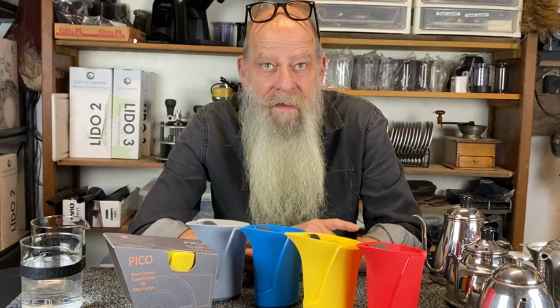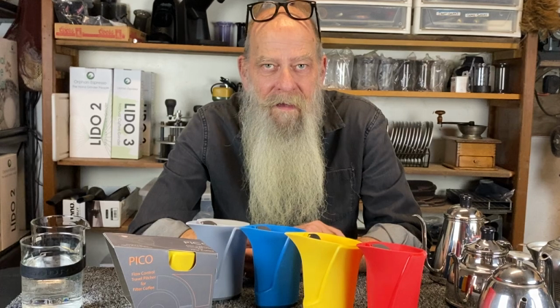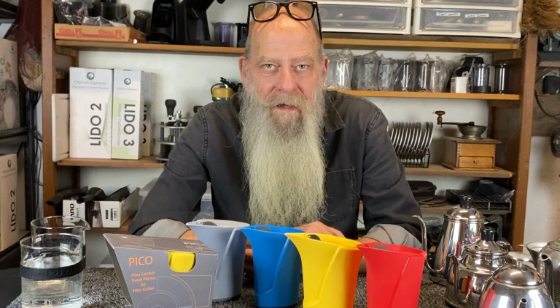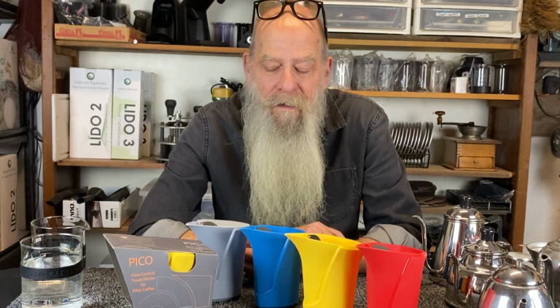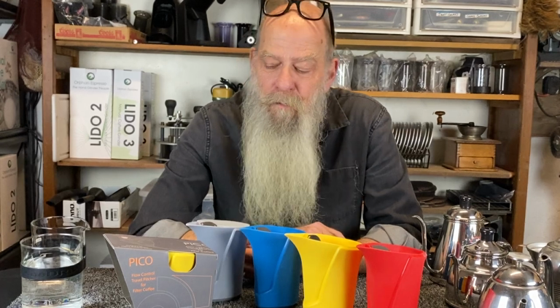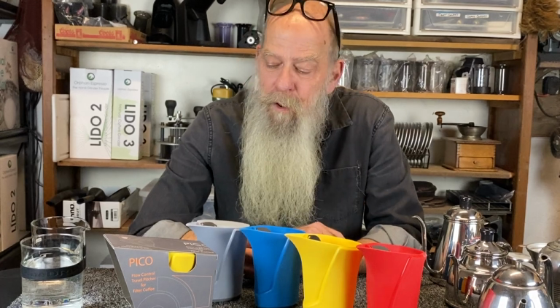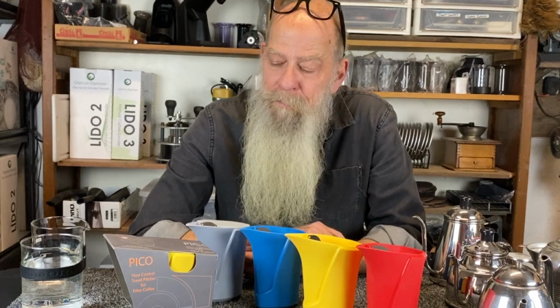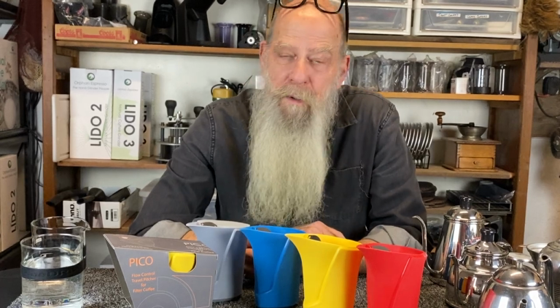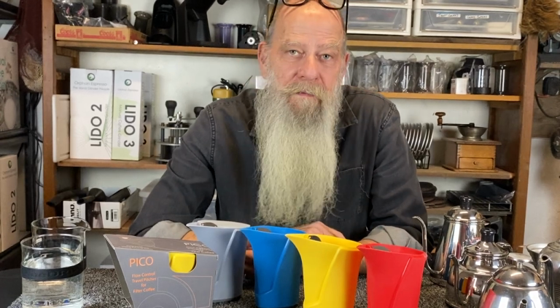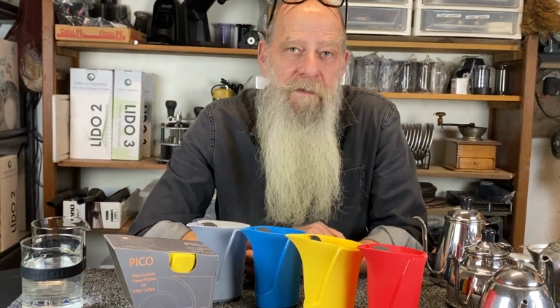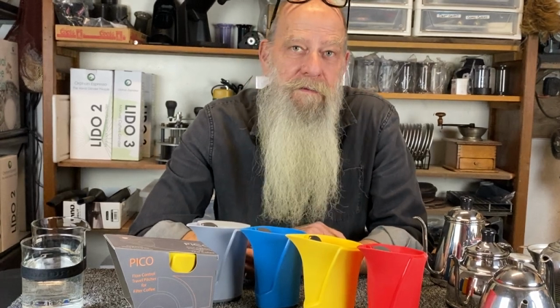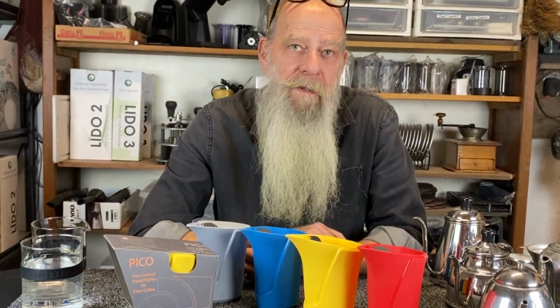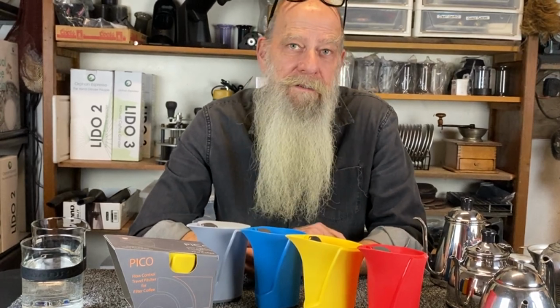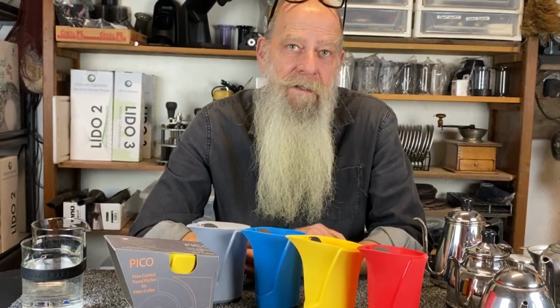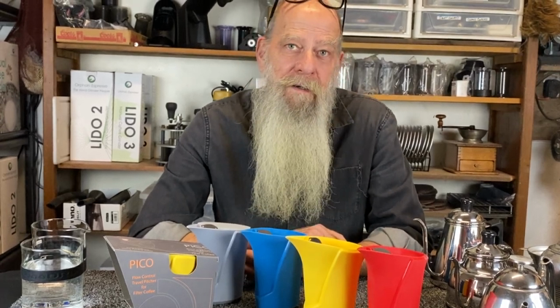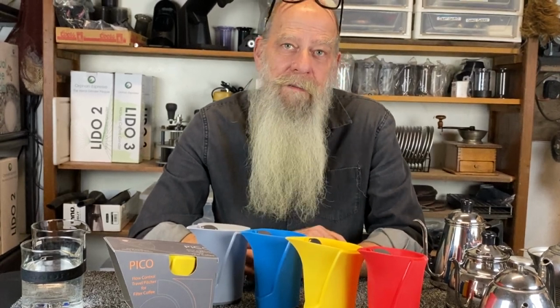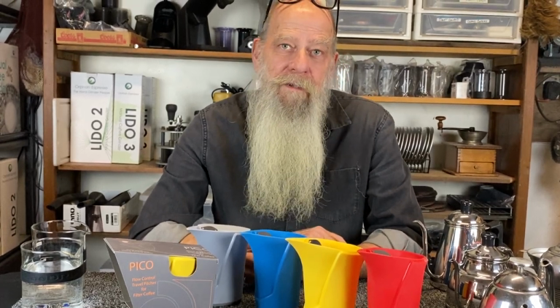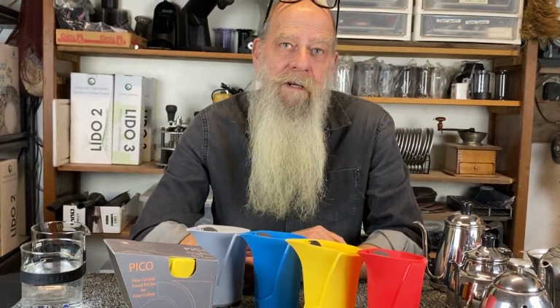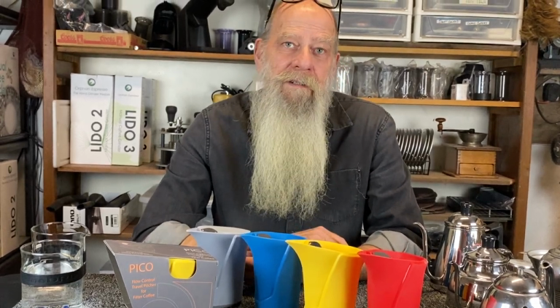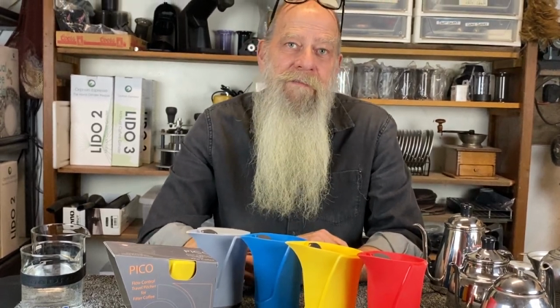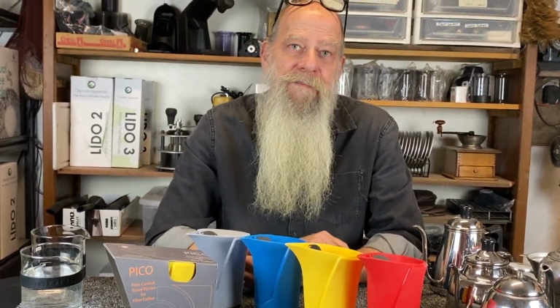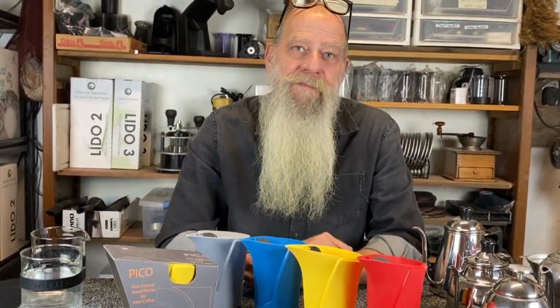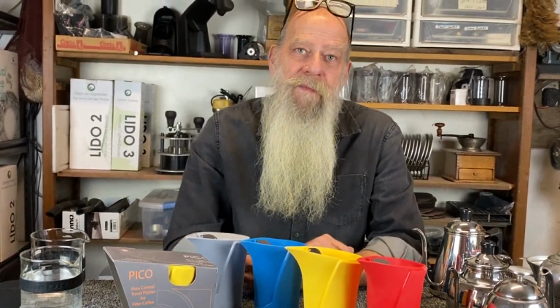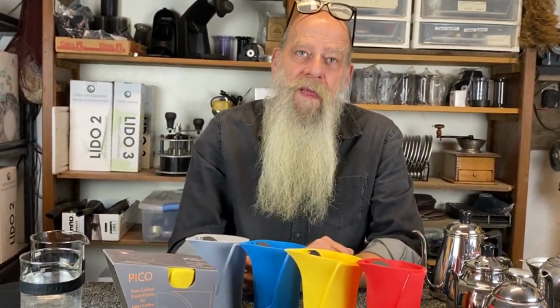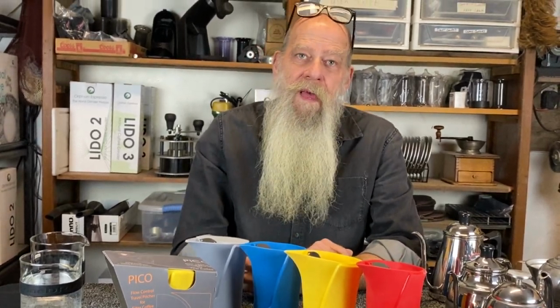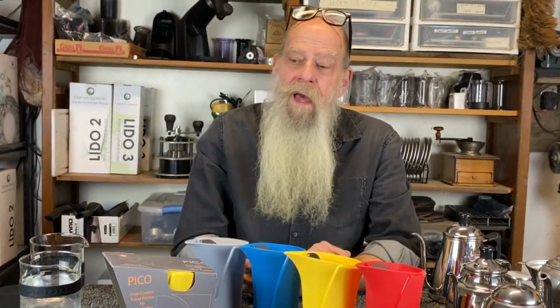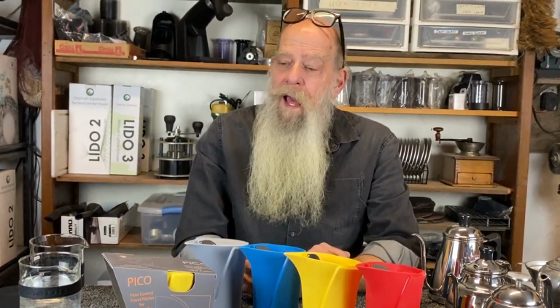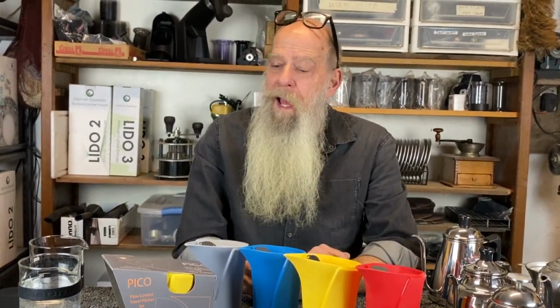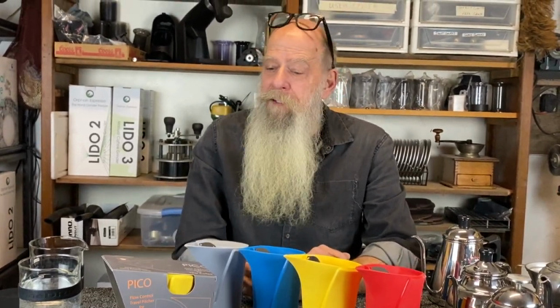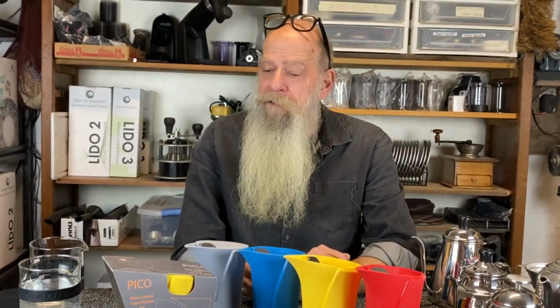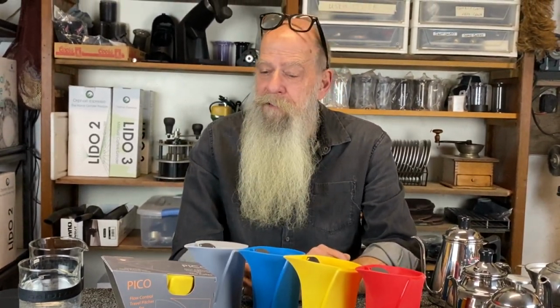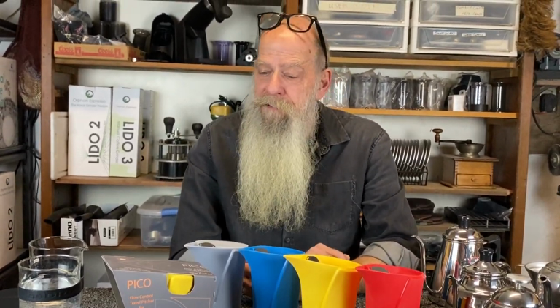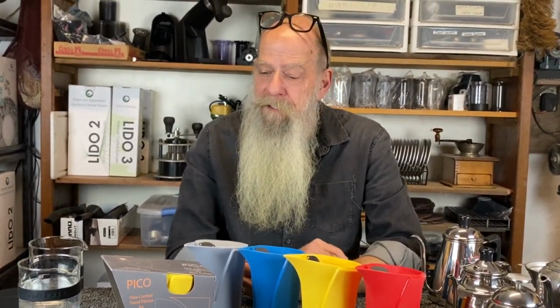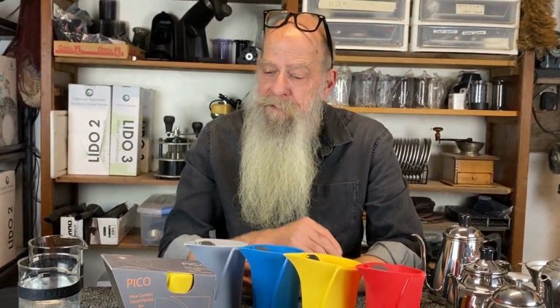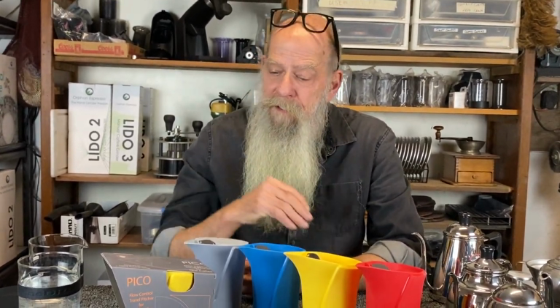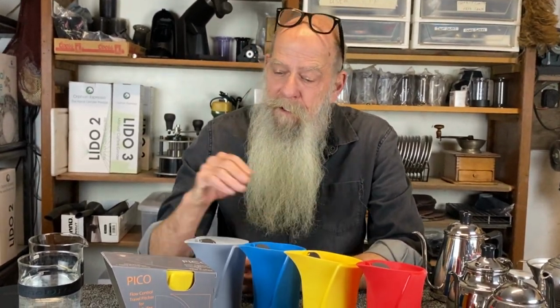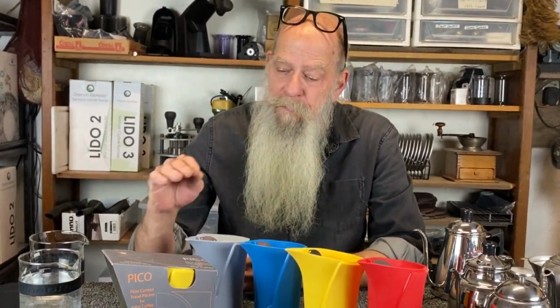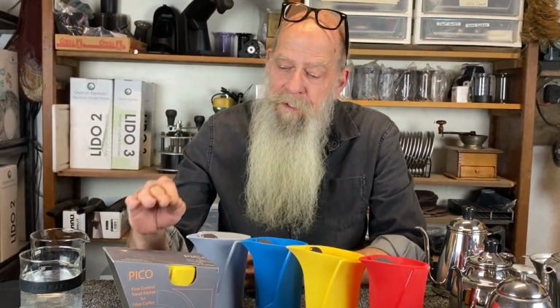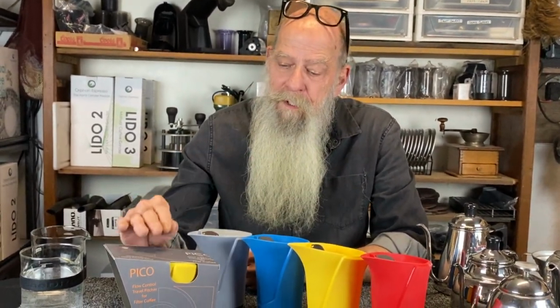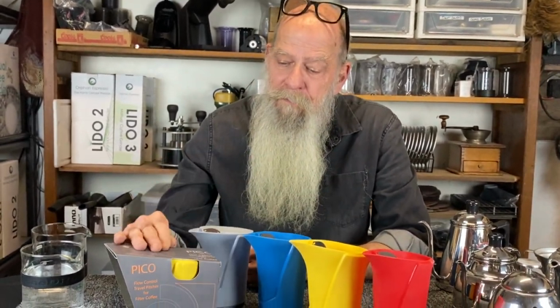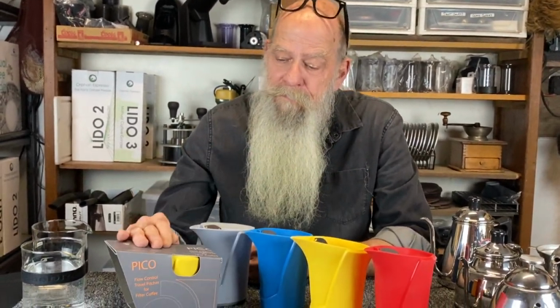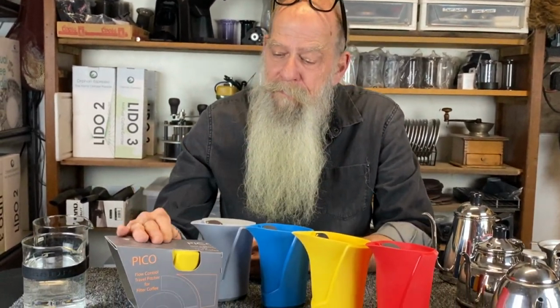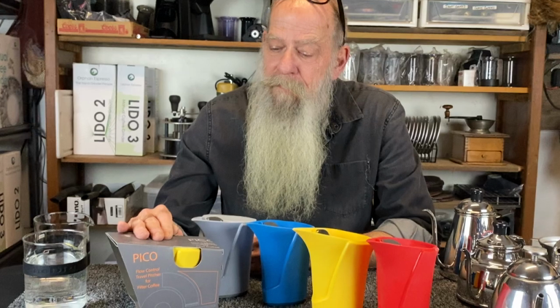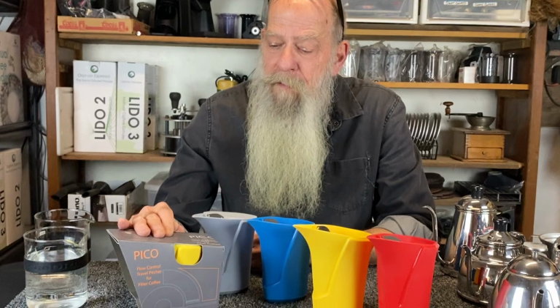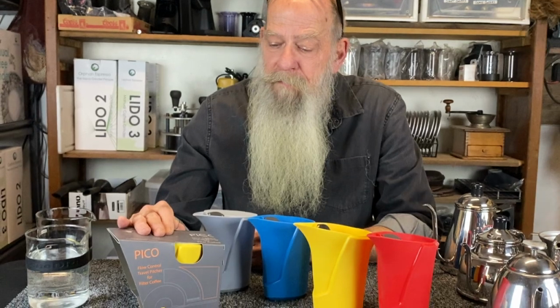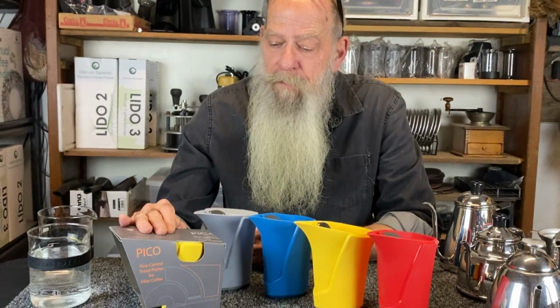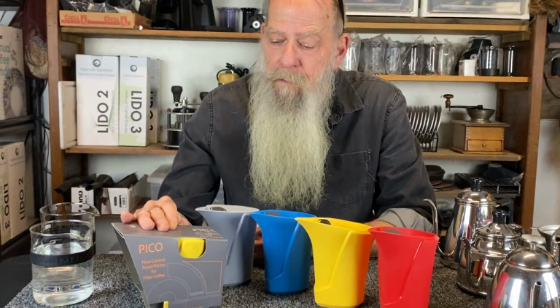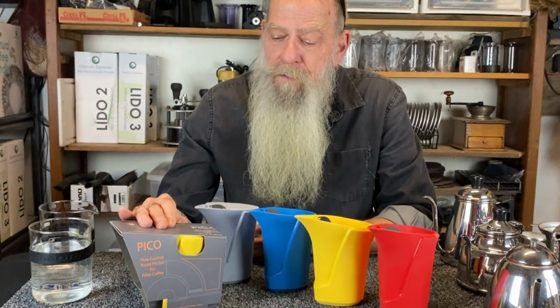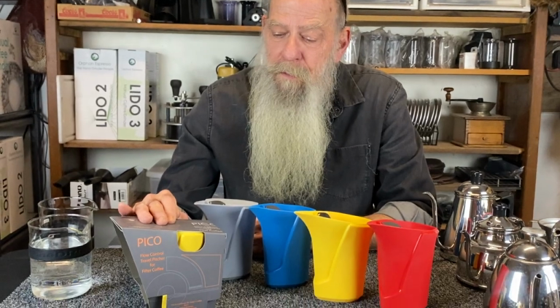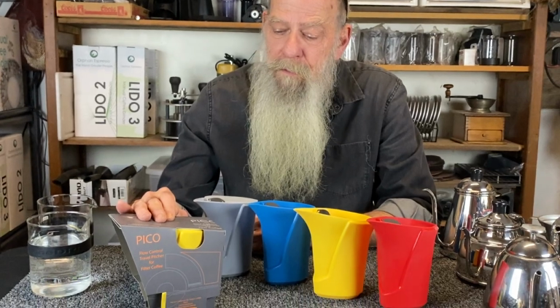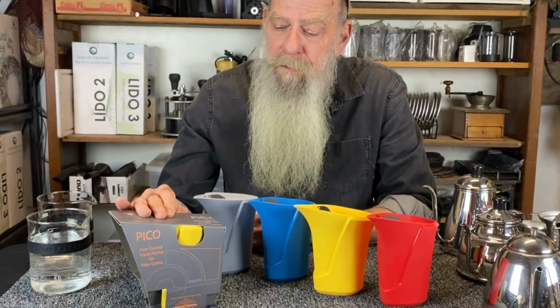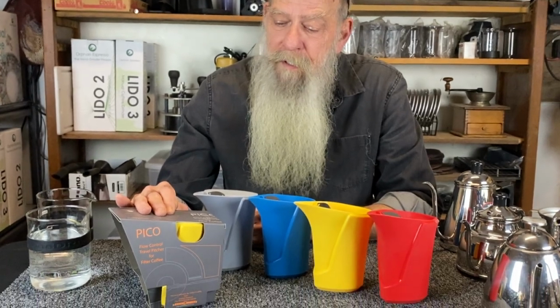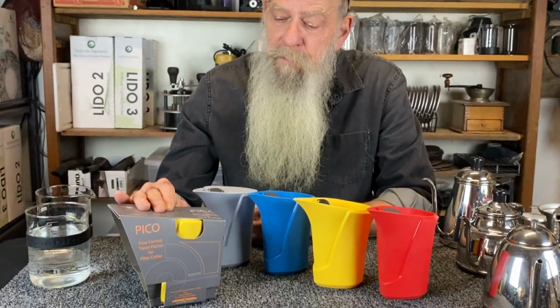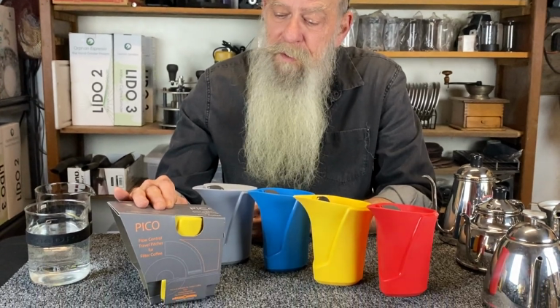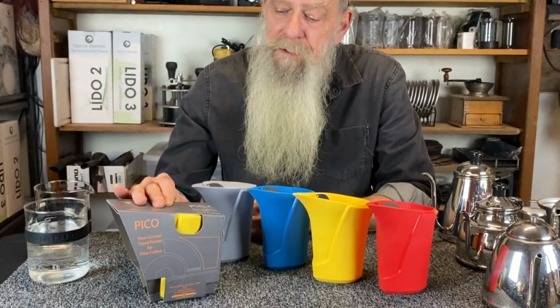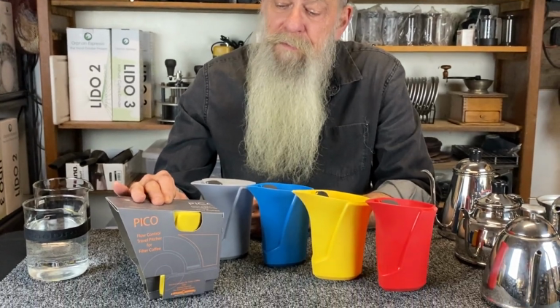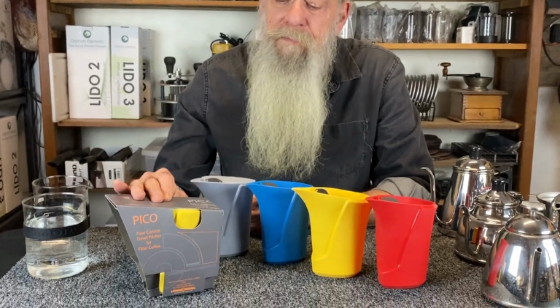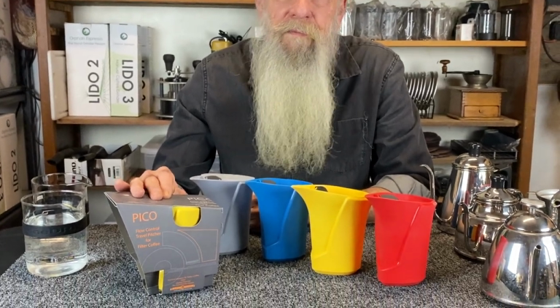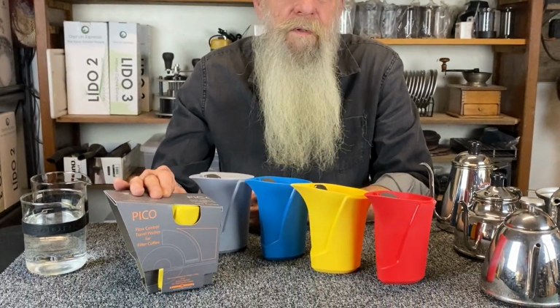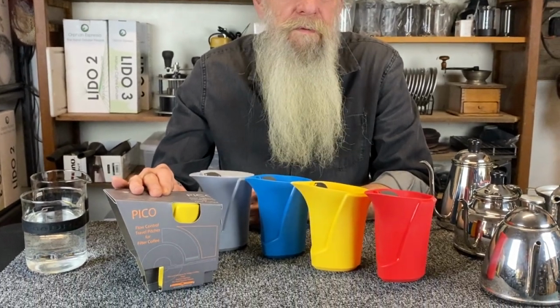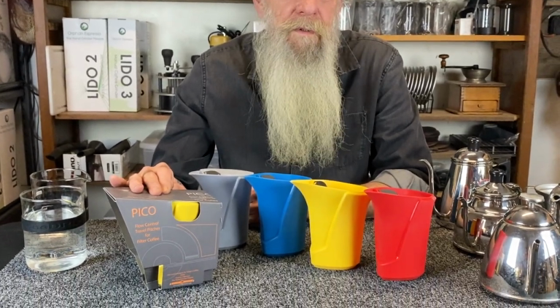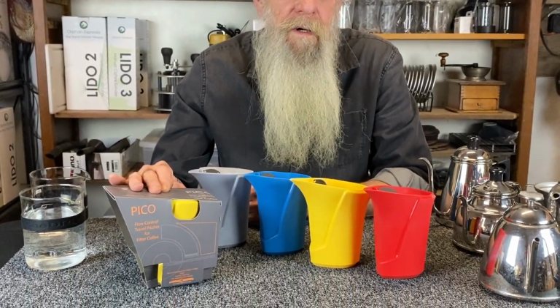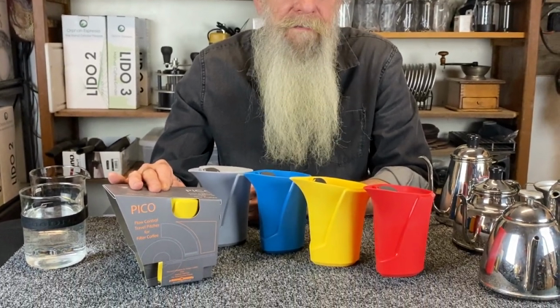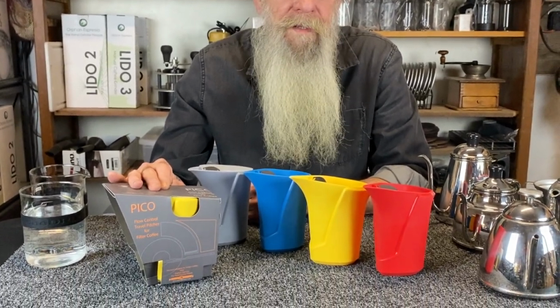Hello, welcome to Orphan Espresso. I'm Doug. I'm Barb. And this is our Pico flow control travel pitcher for filter coffee.